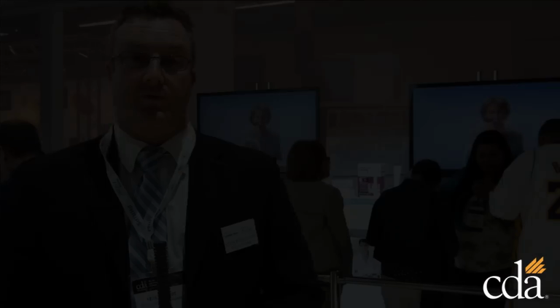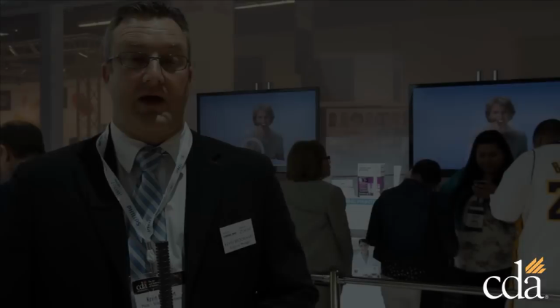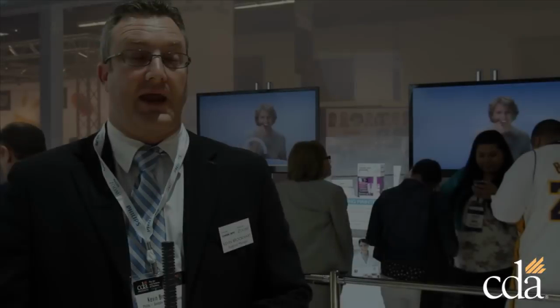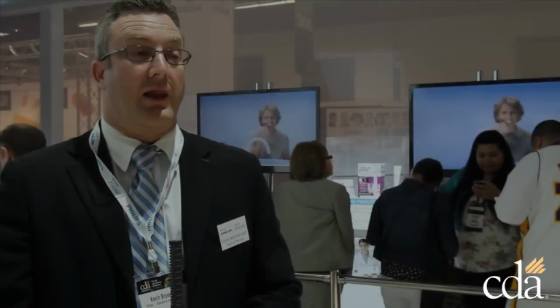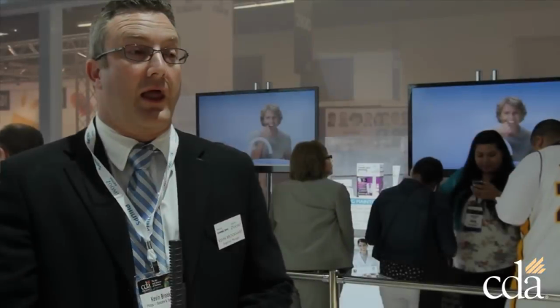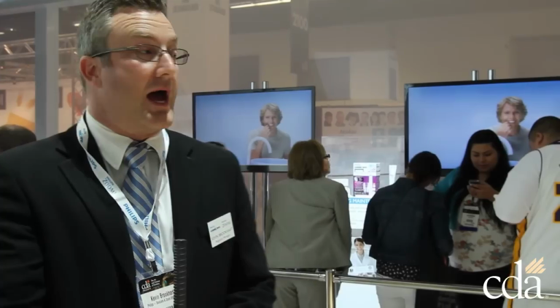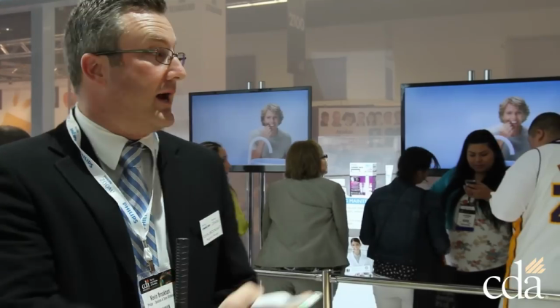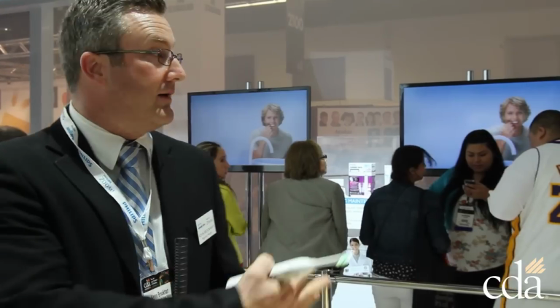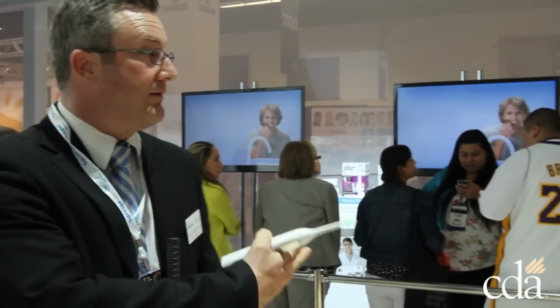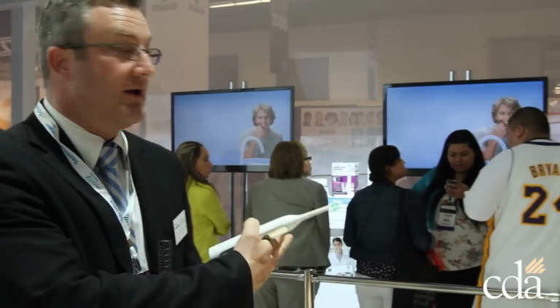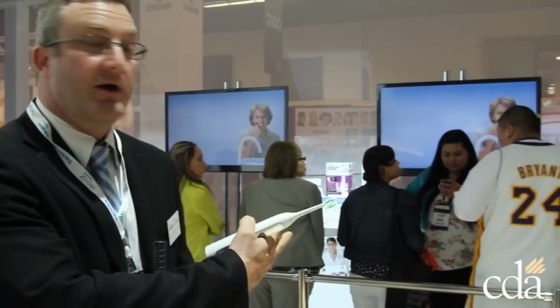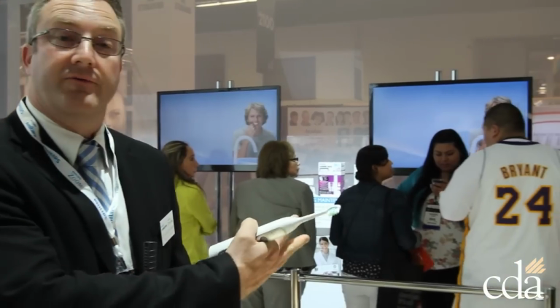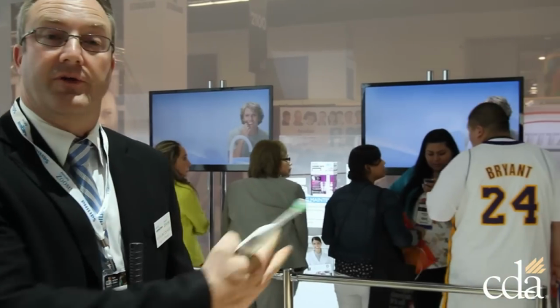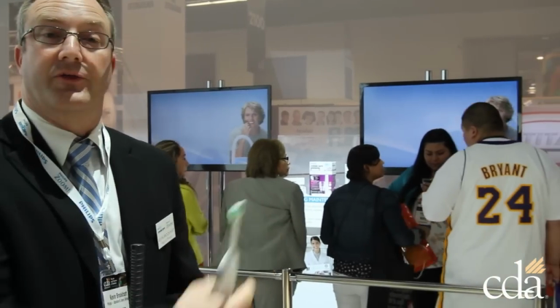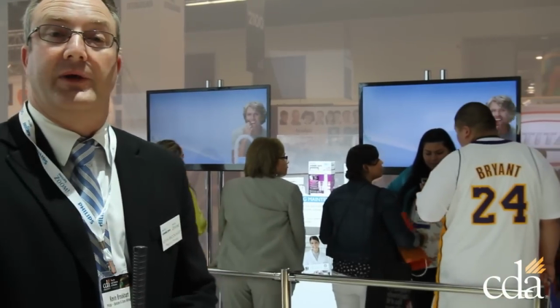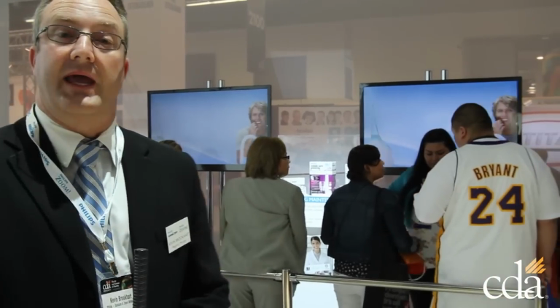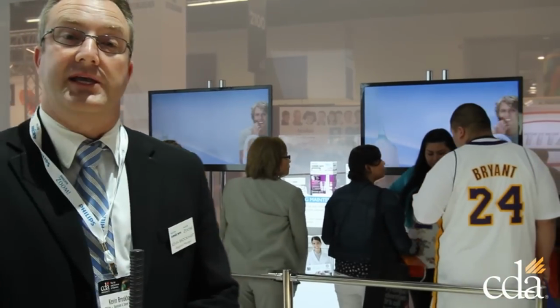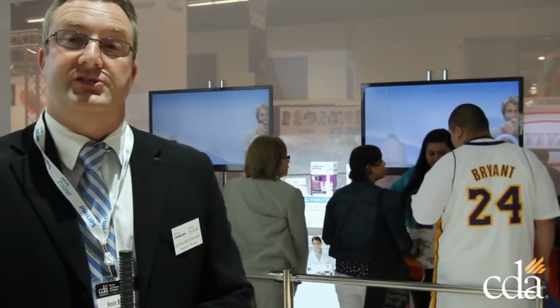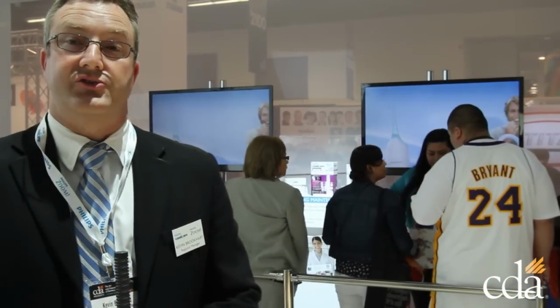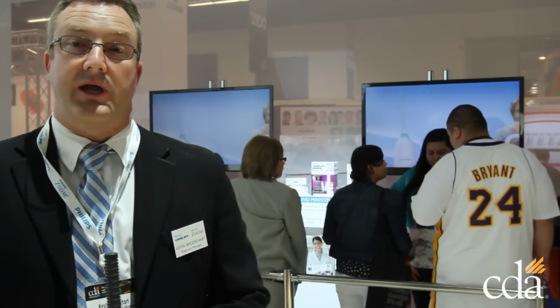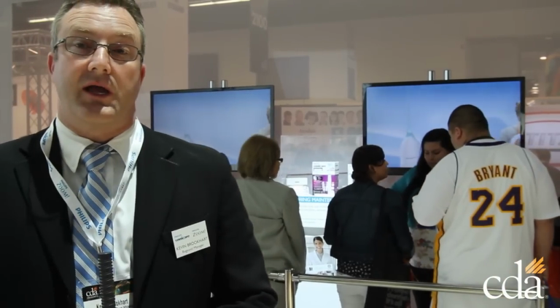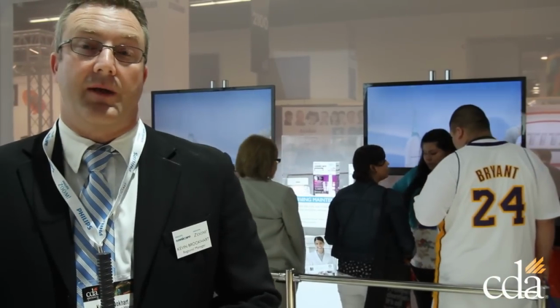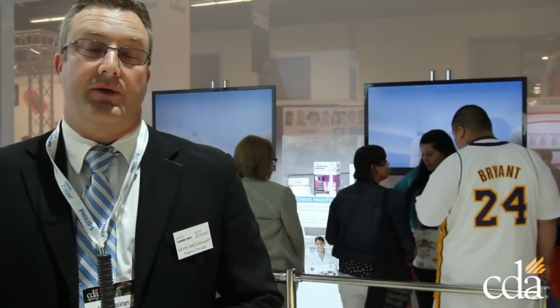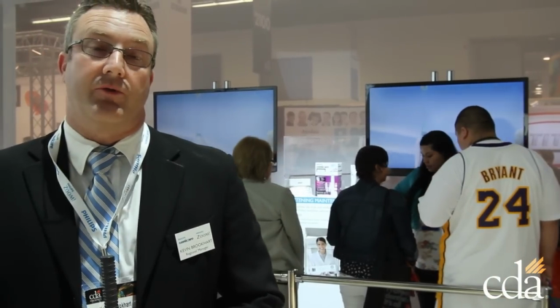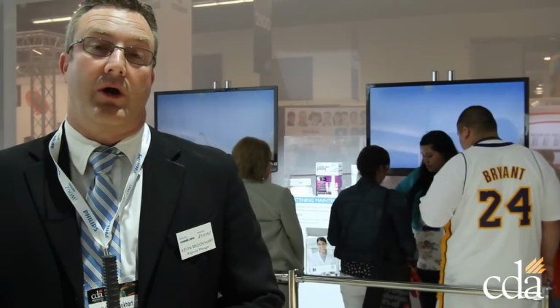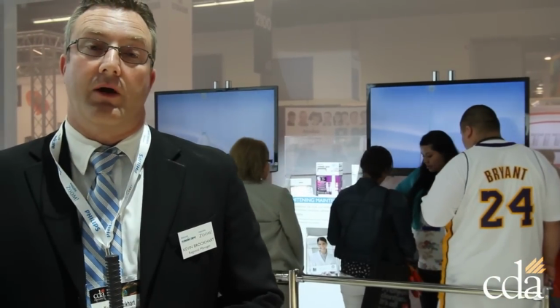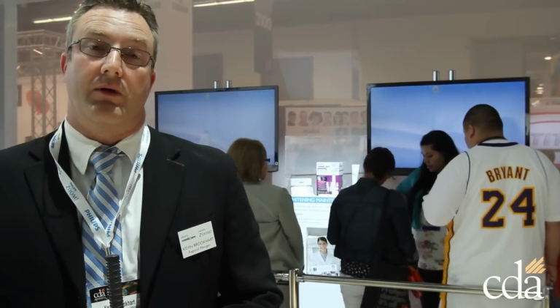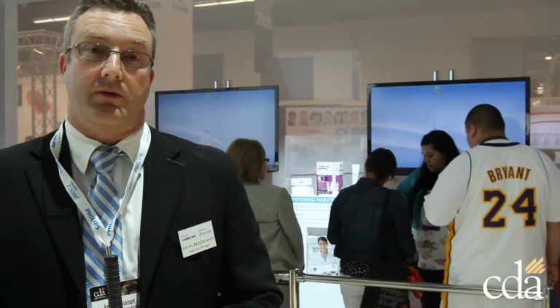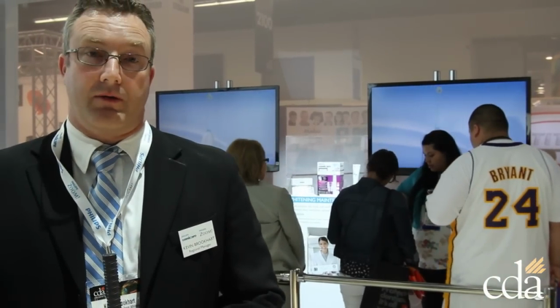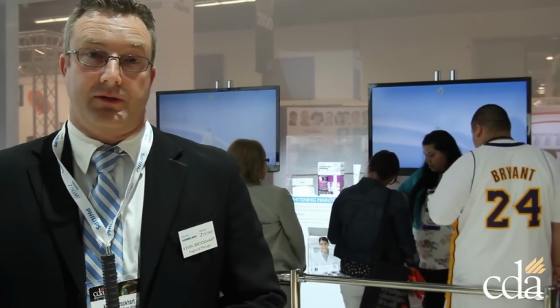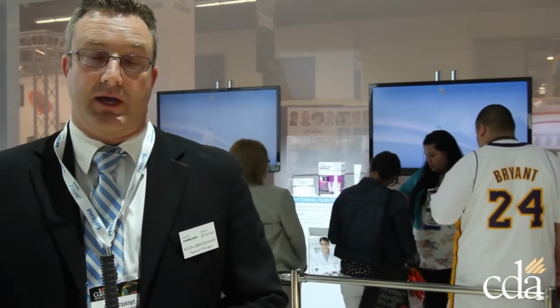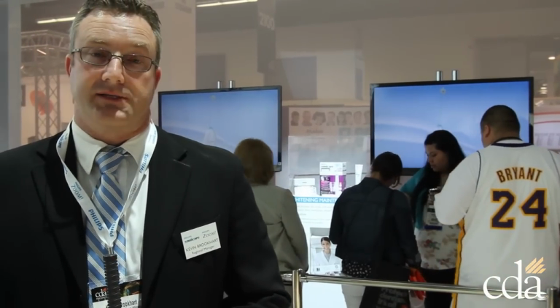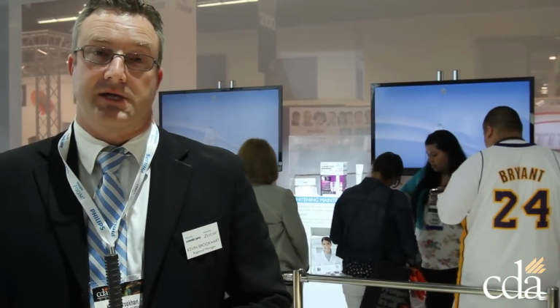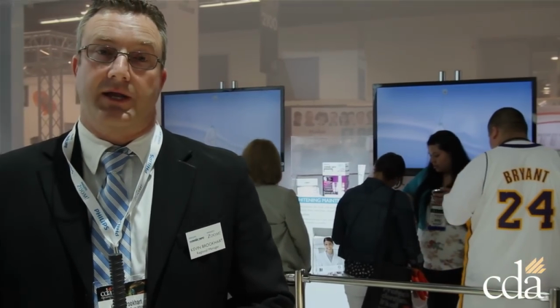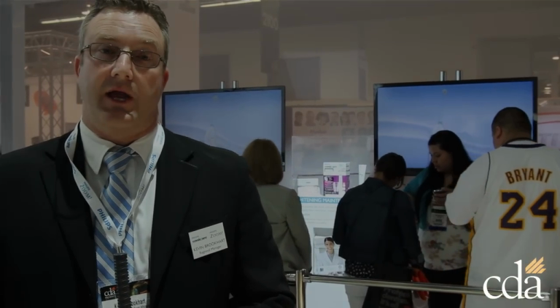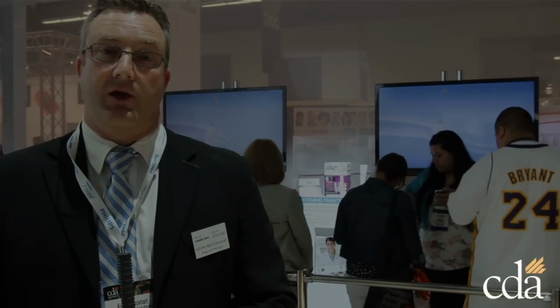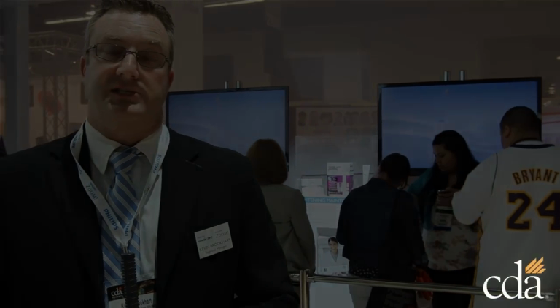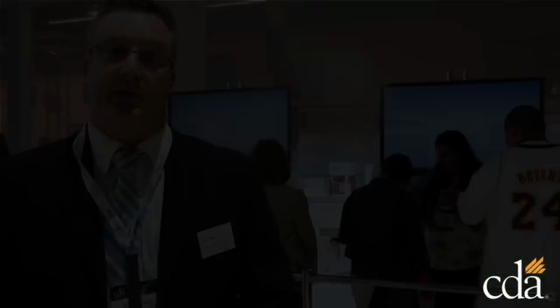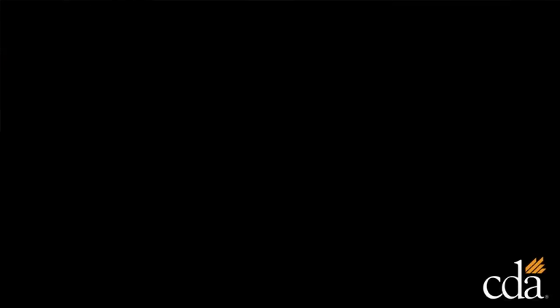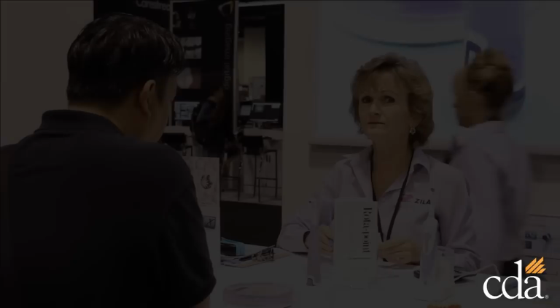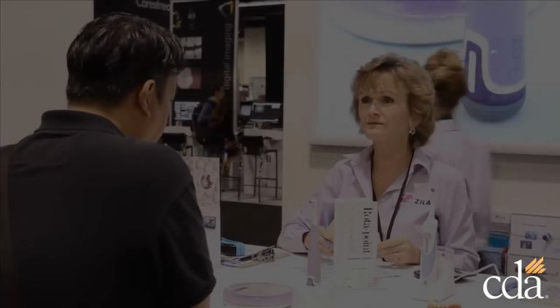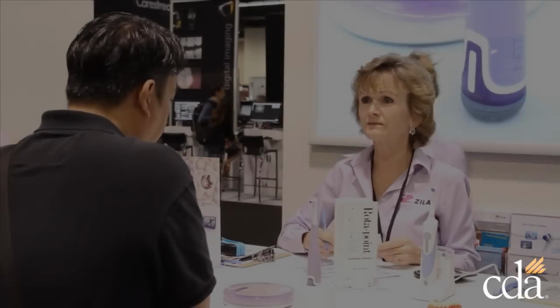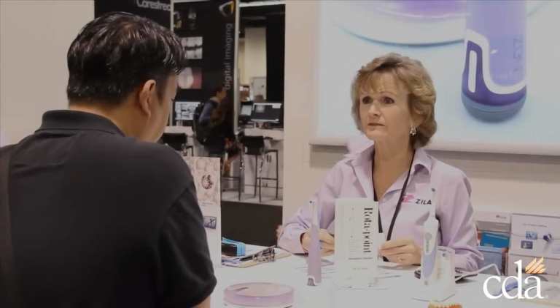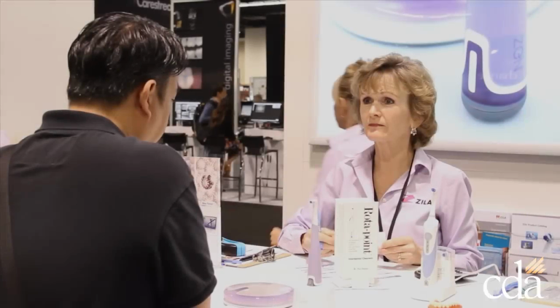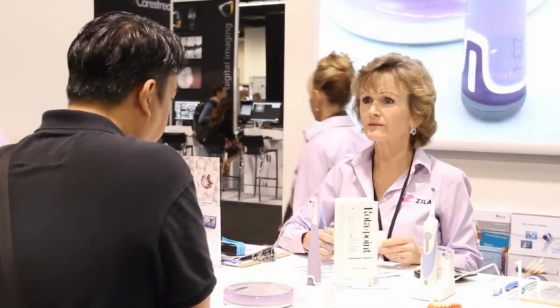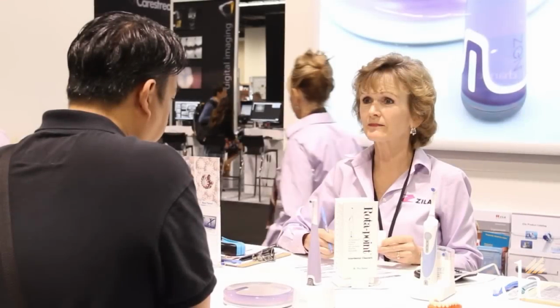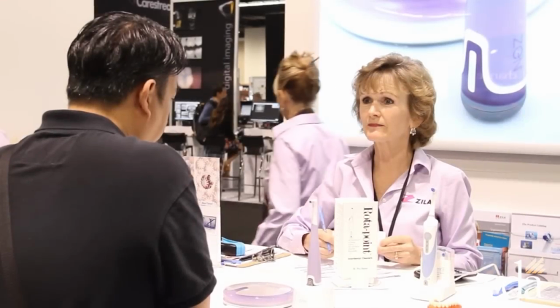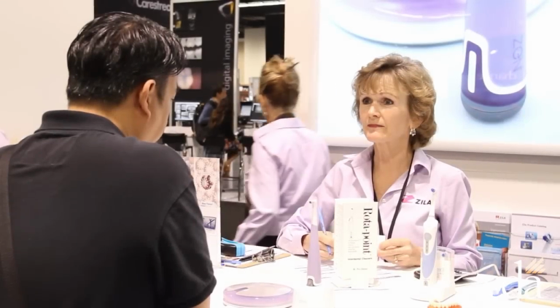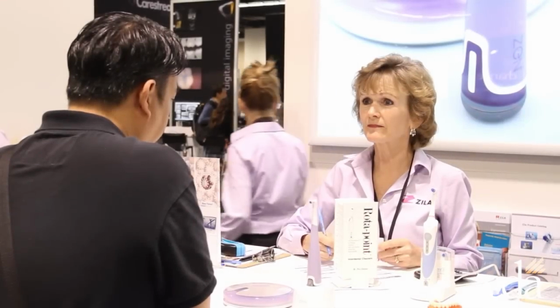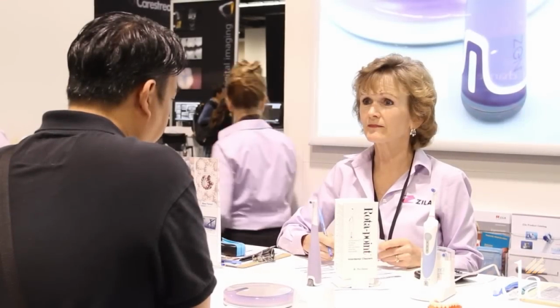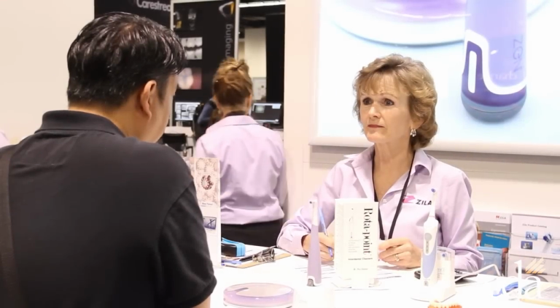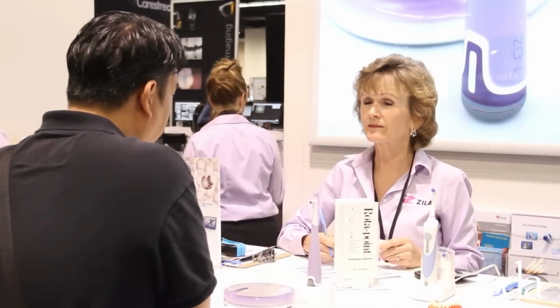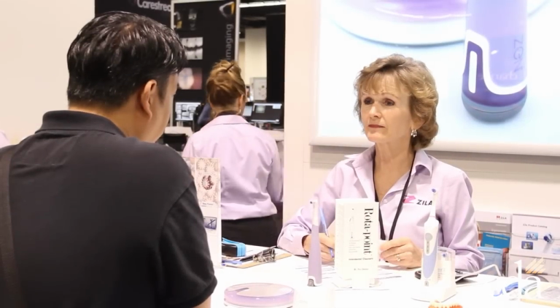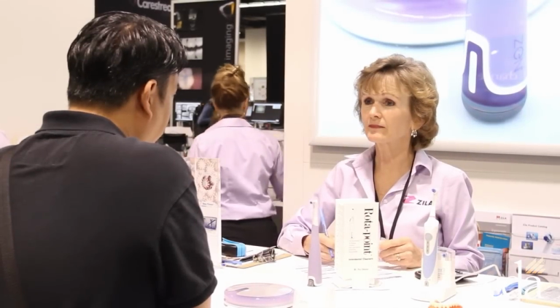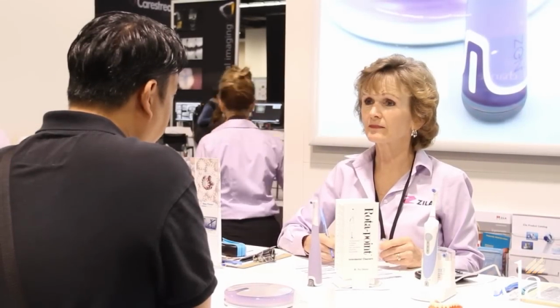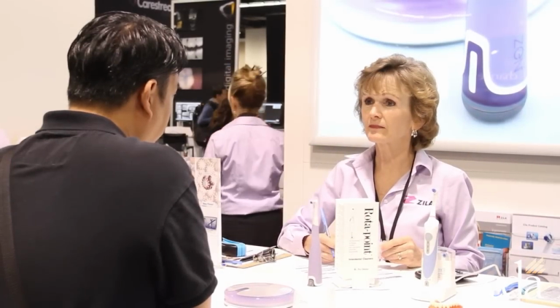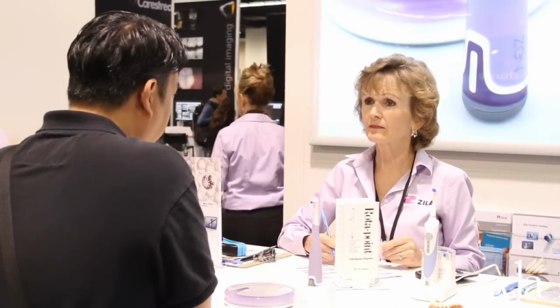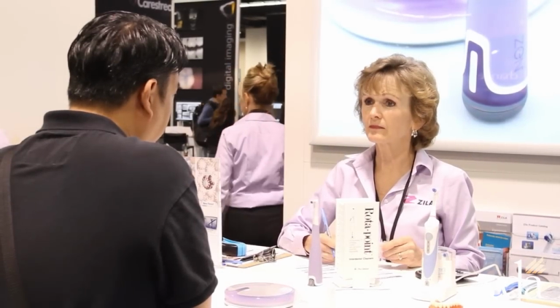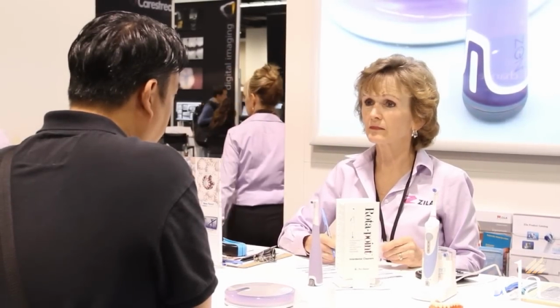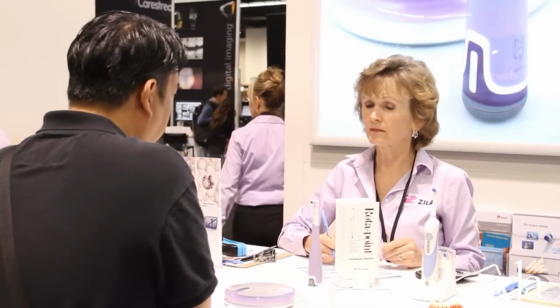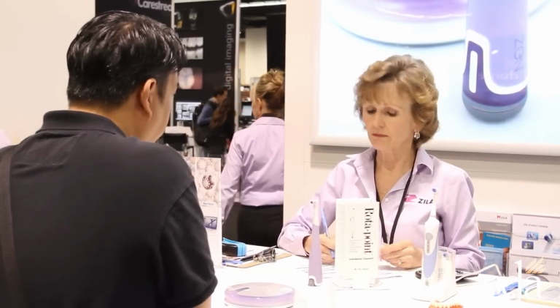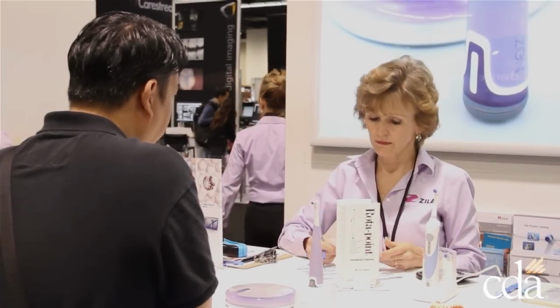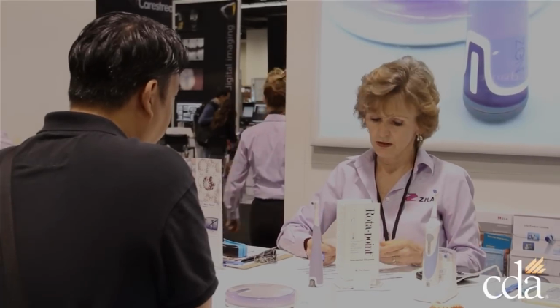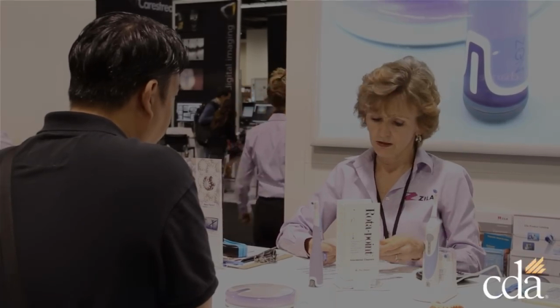We've had a line for three days straight coming through our Sonicare experience. We've been able to launch our Flexcare Platinum Brush.